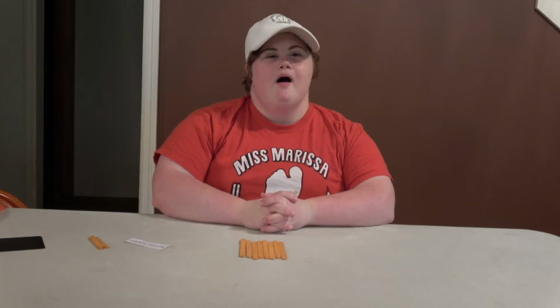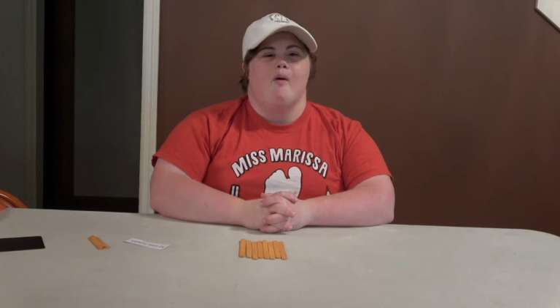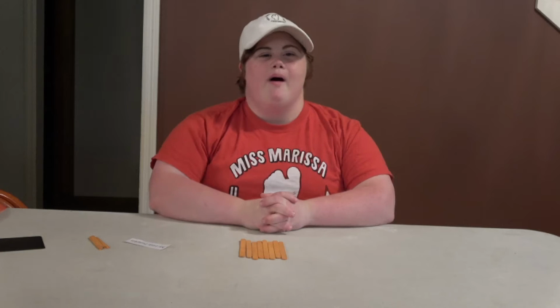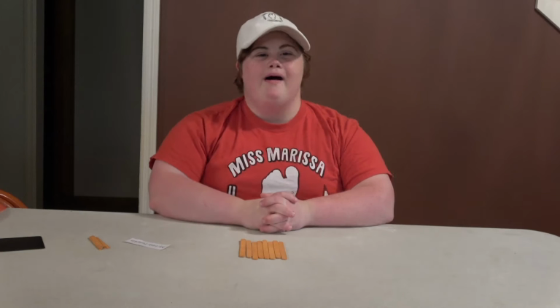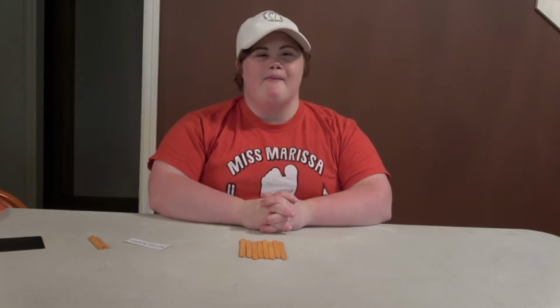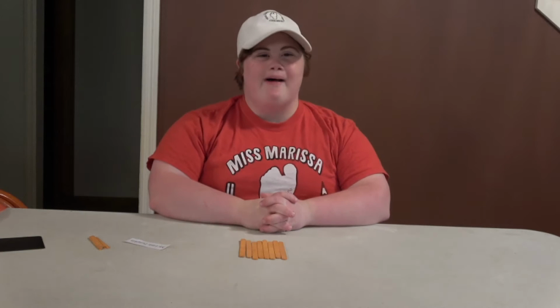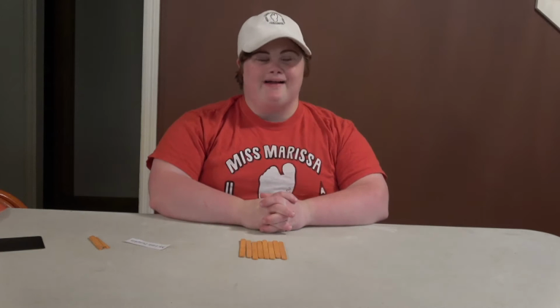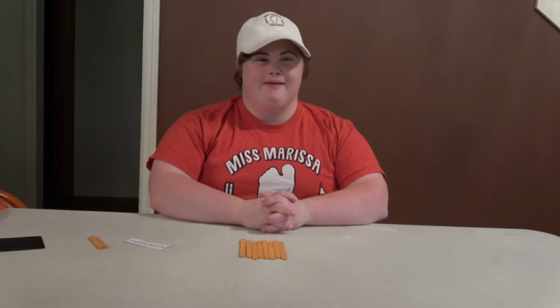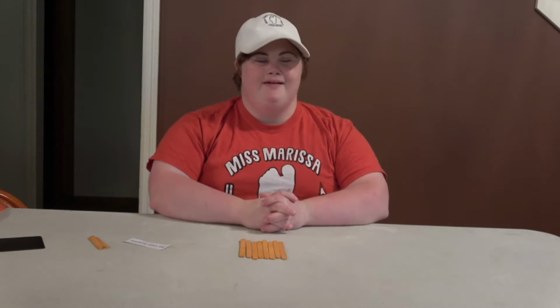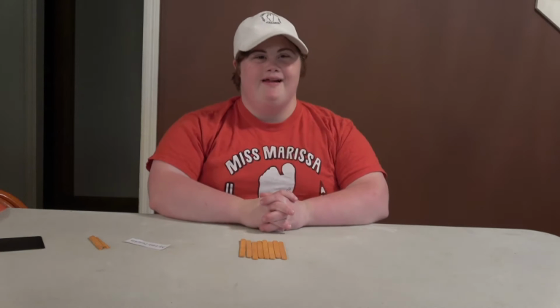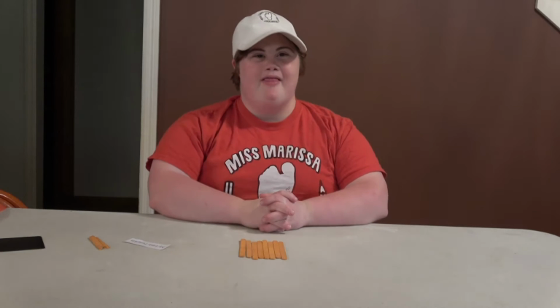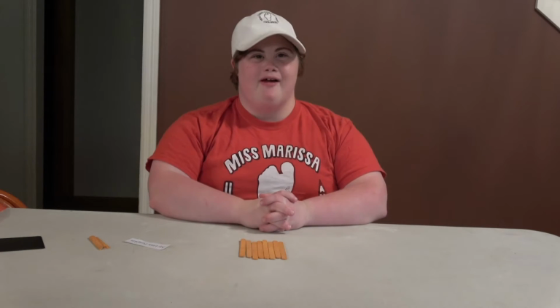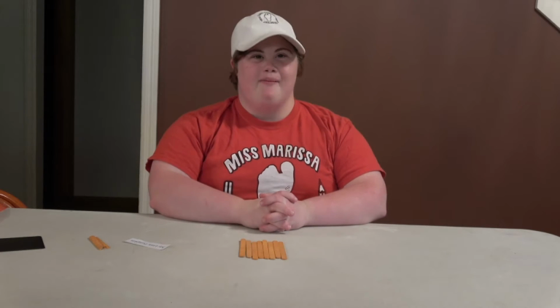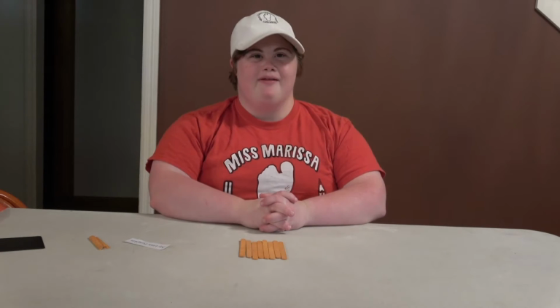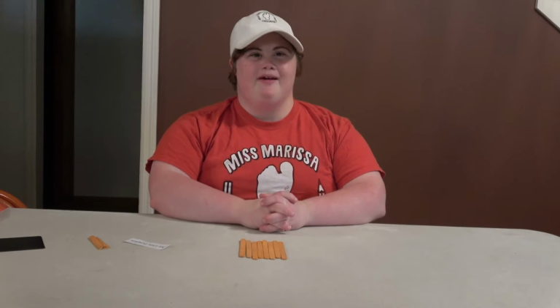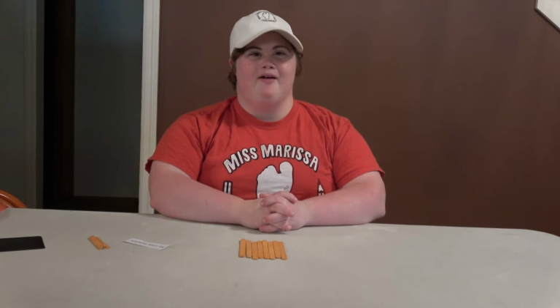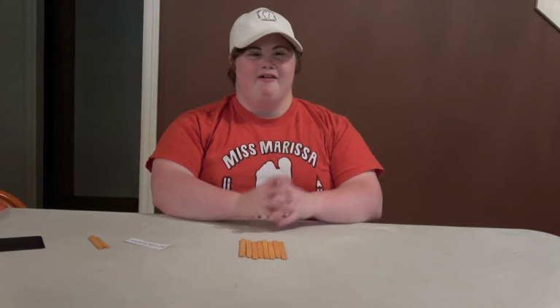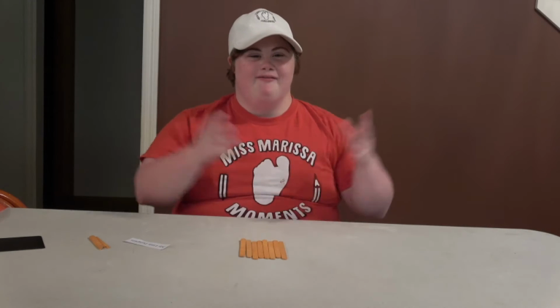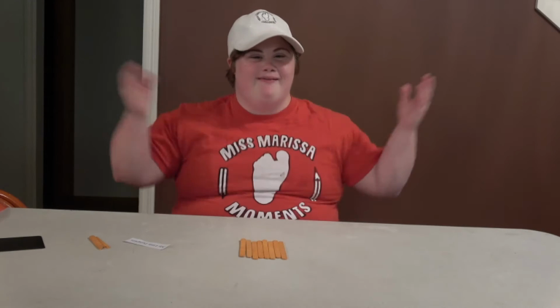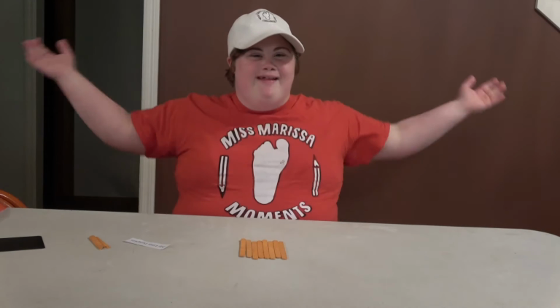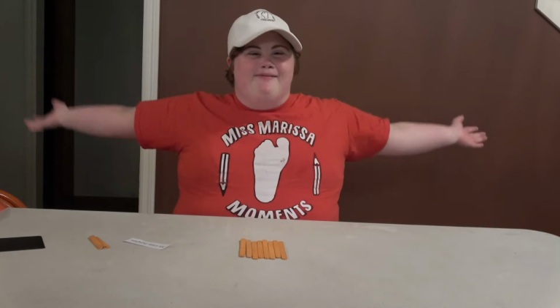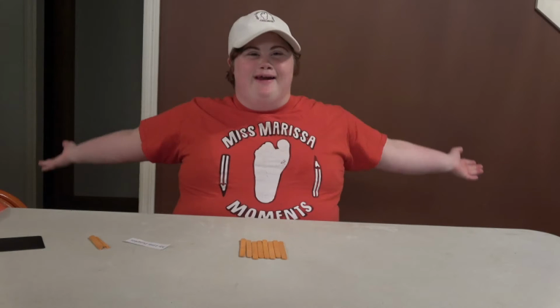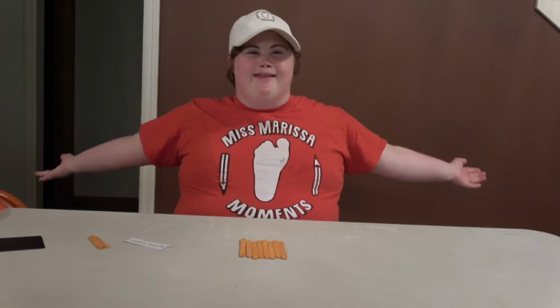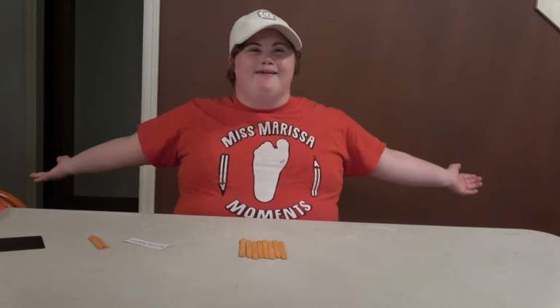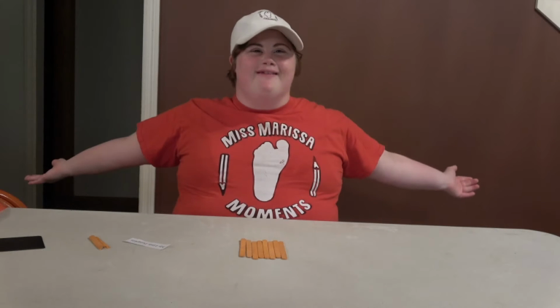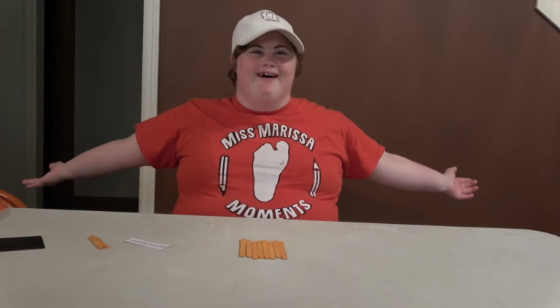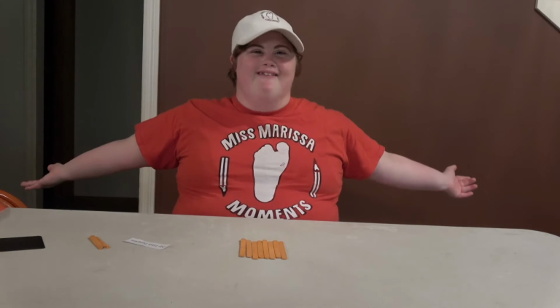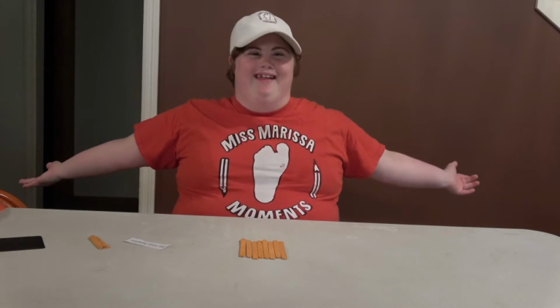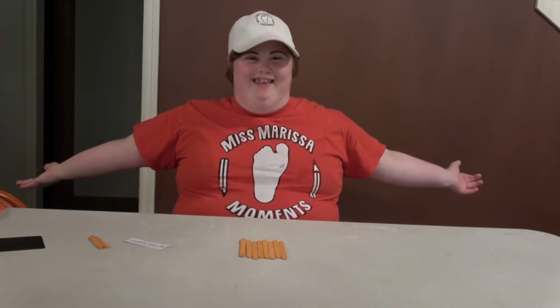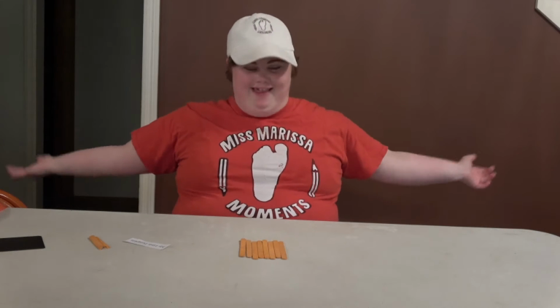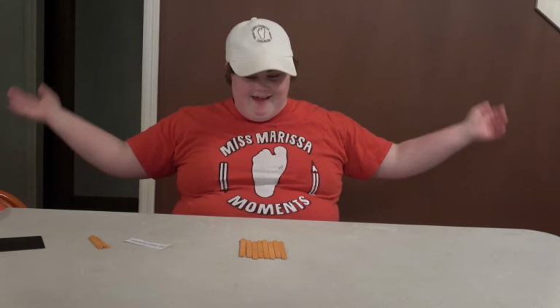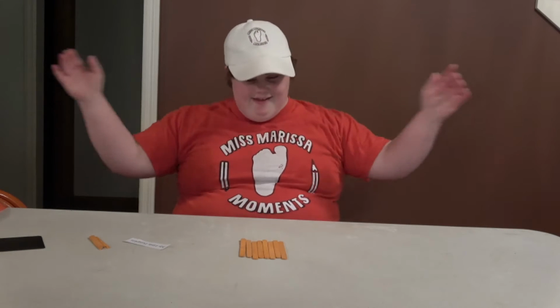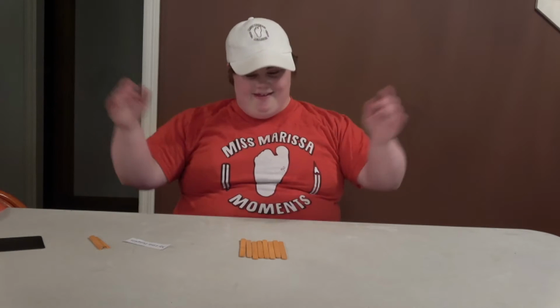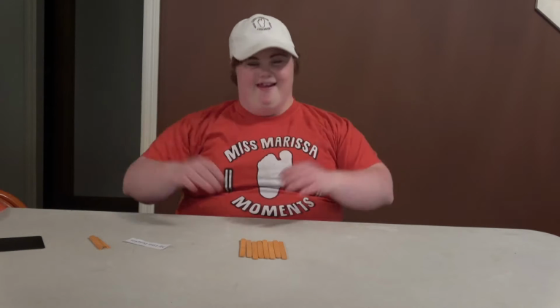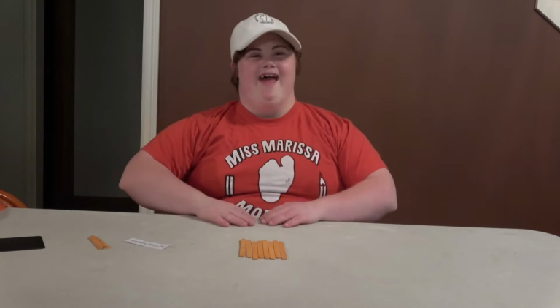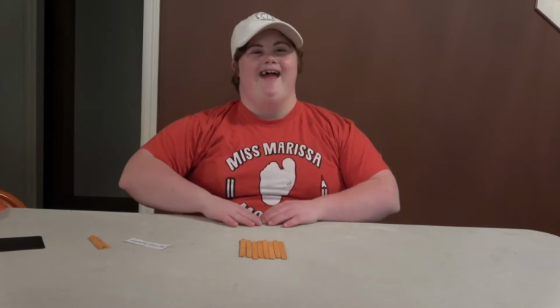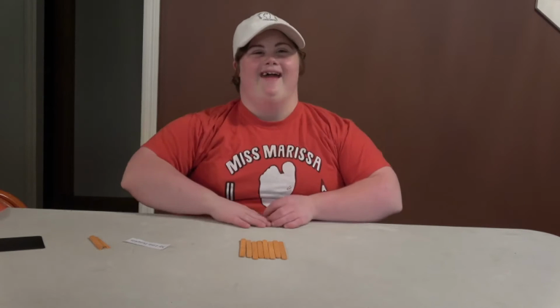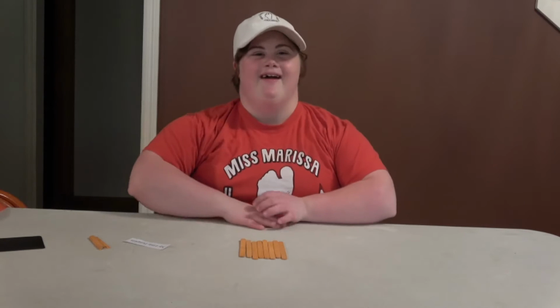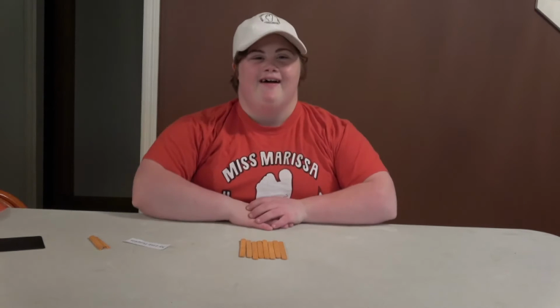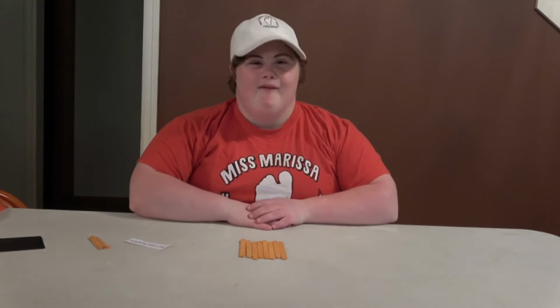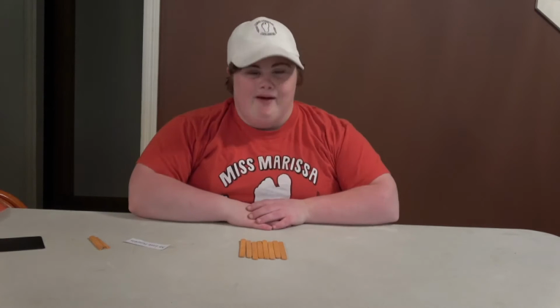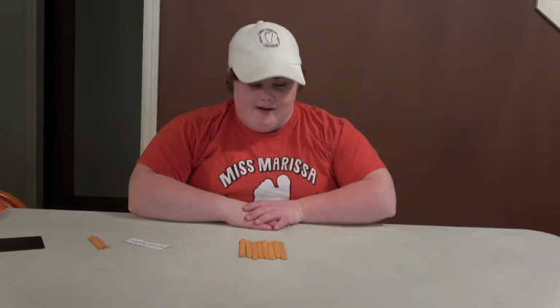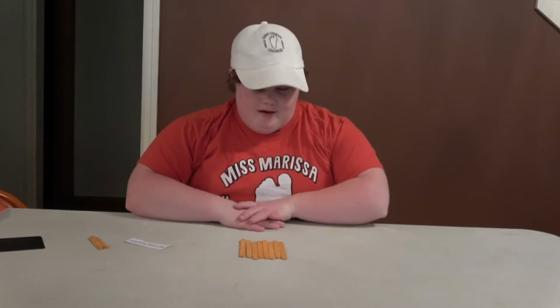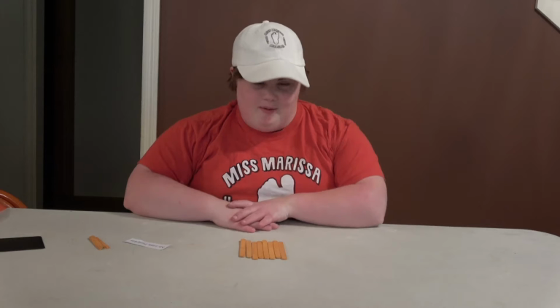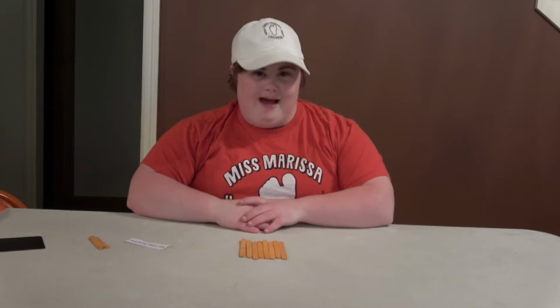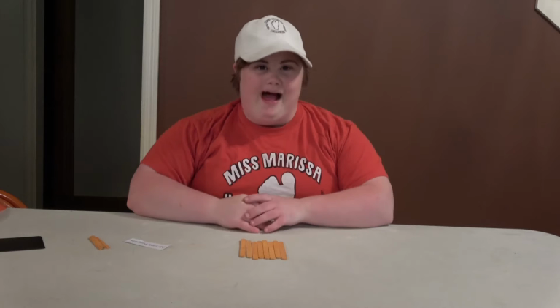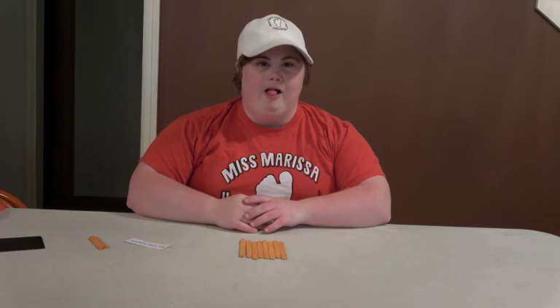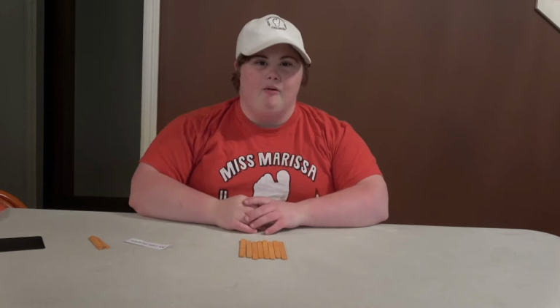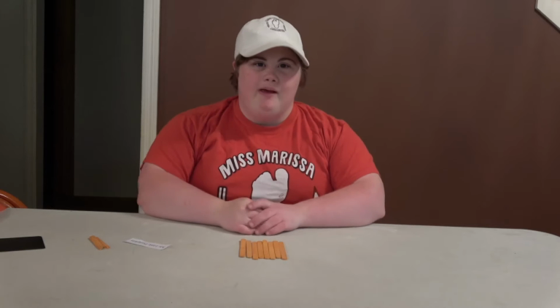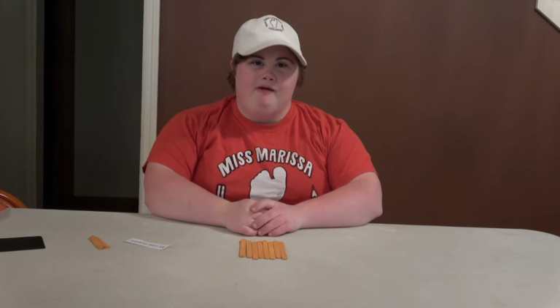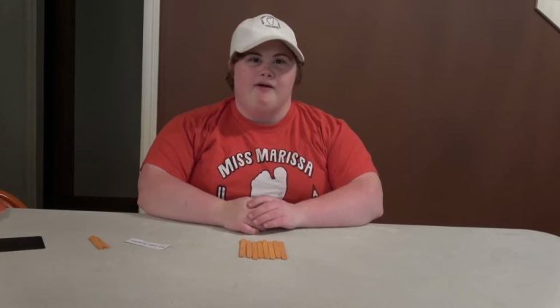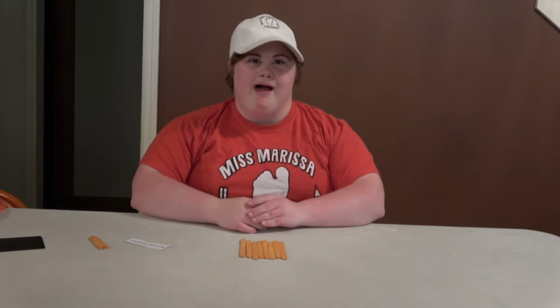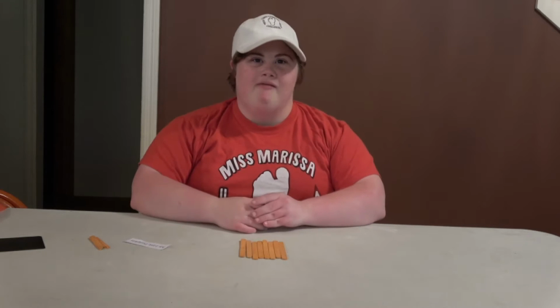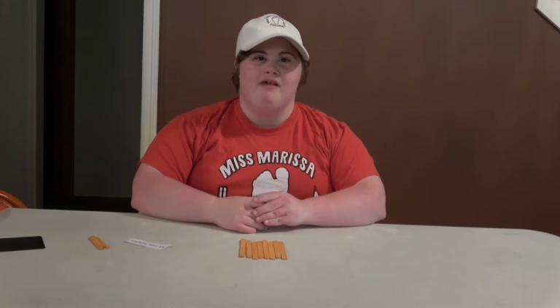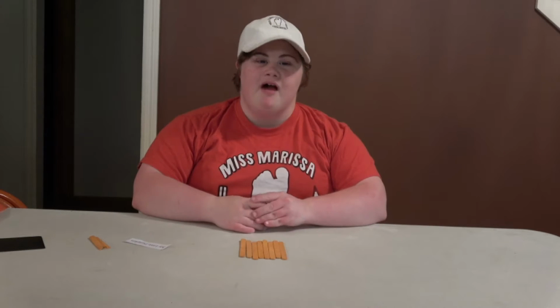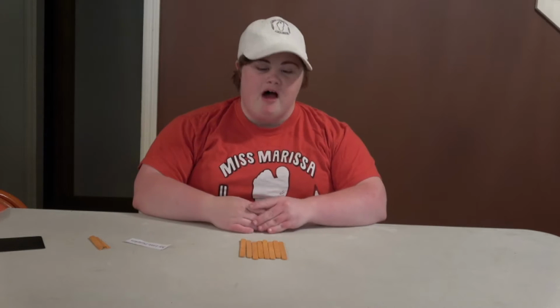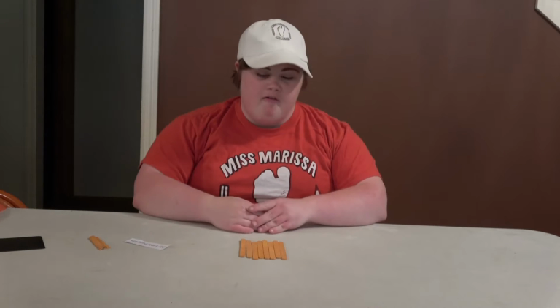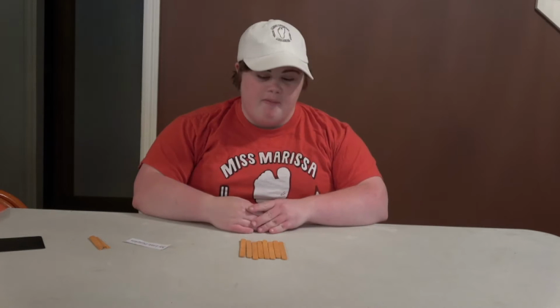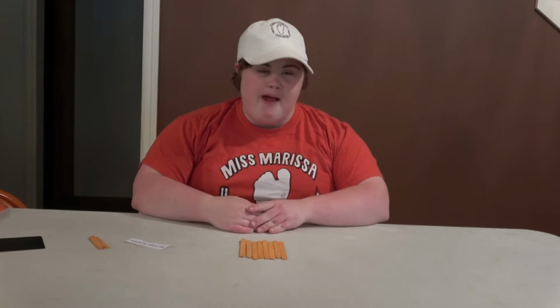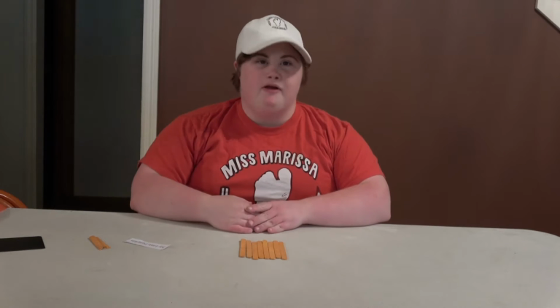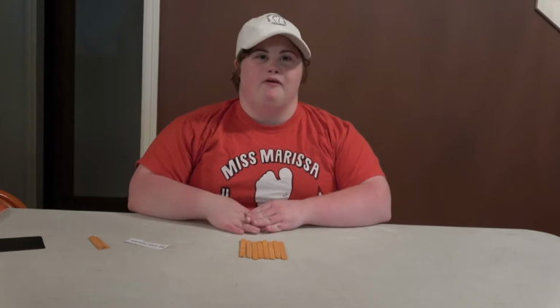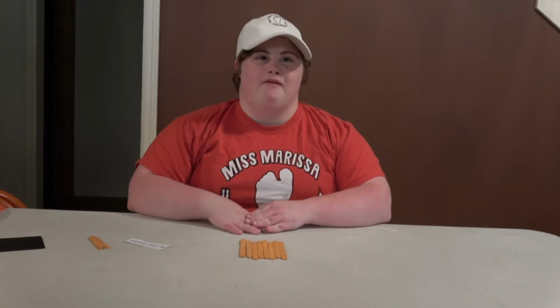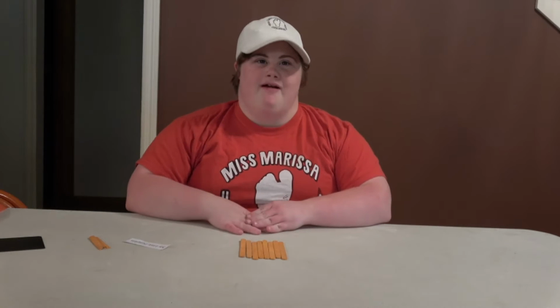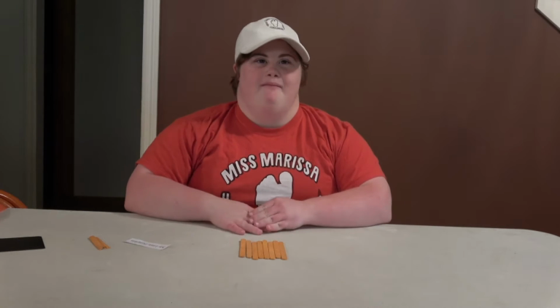Welcome back to another episode of Miss Marissa Moments. Today we're going to do a Halloween craft of a picture friend.